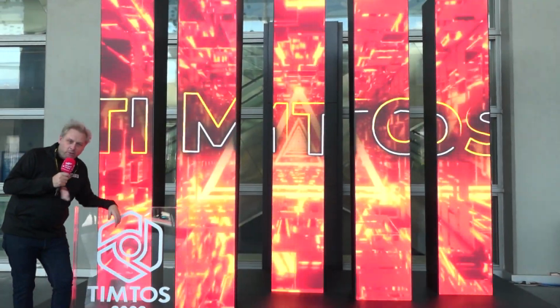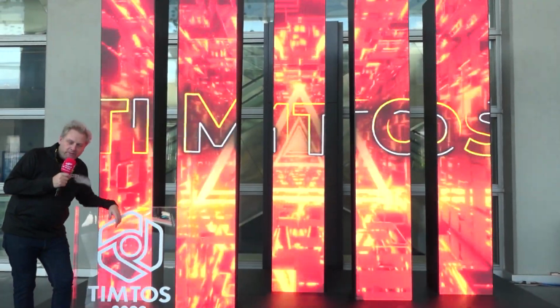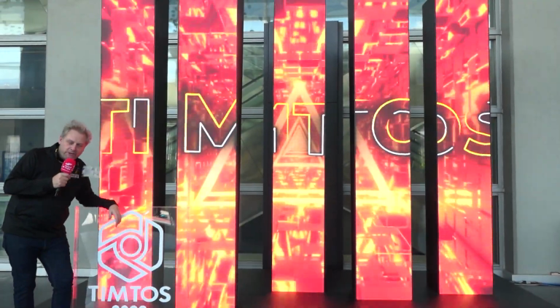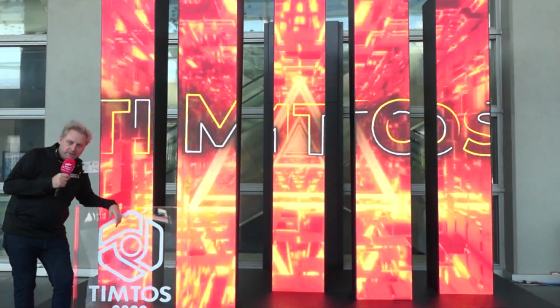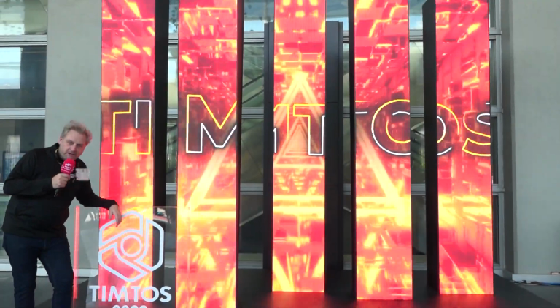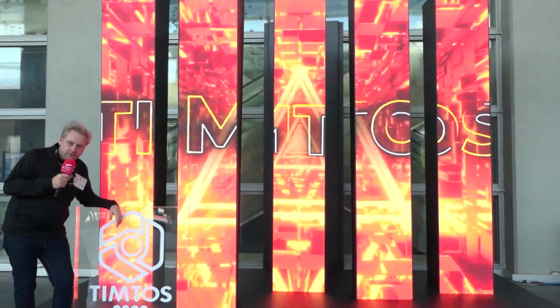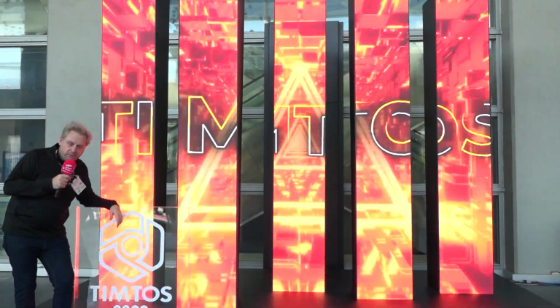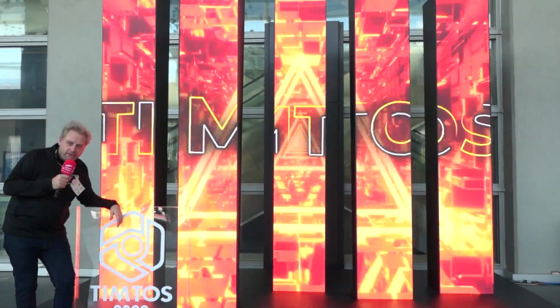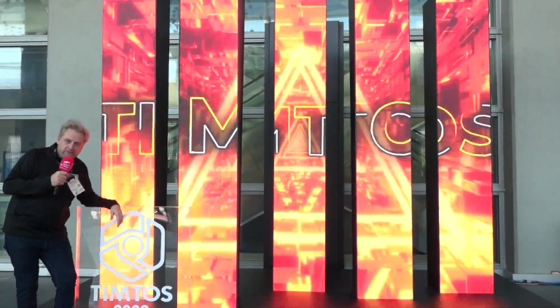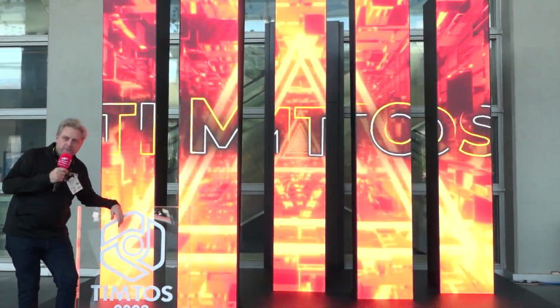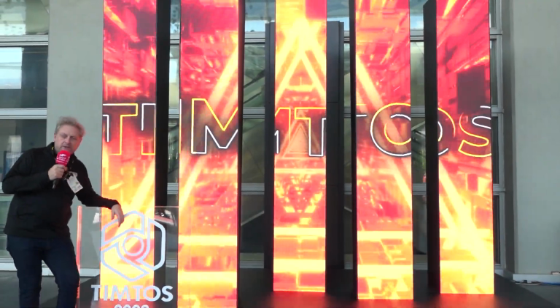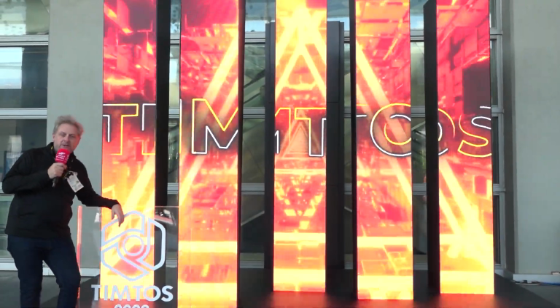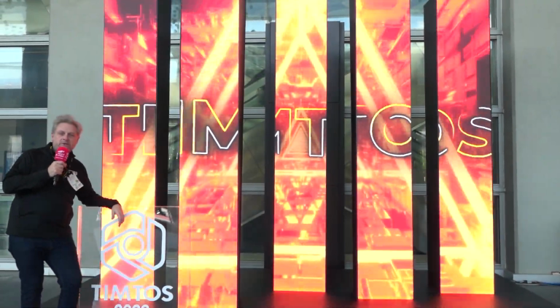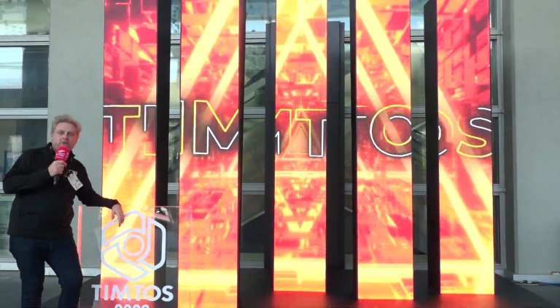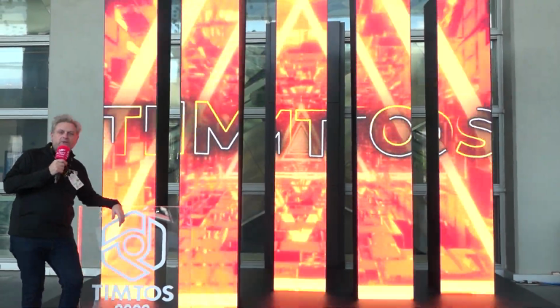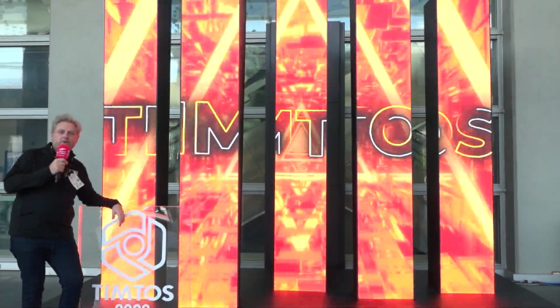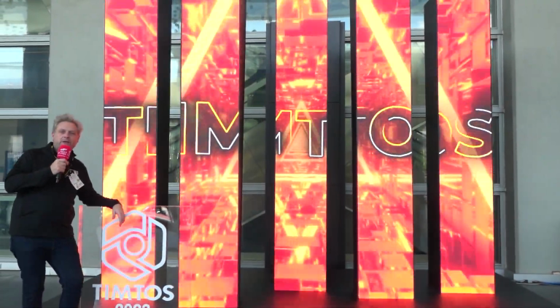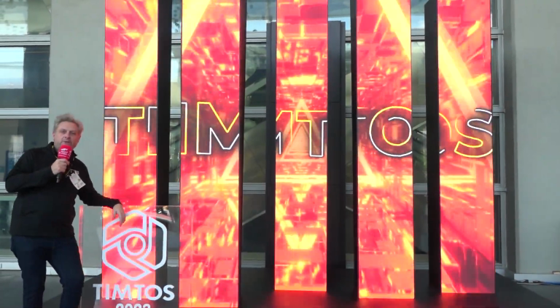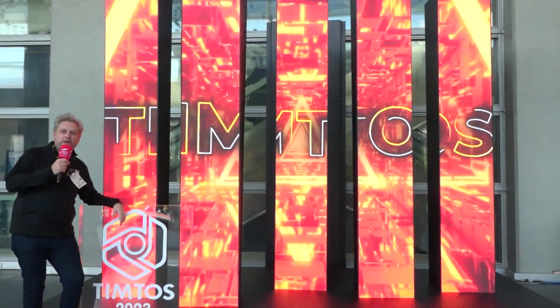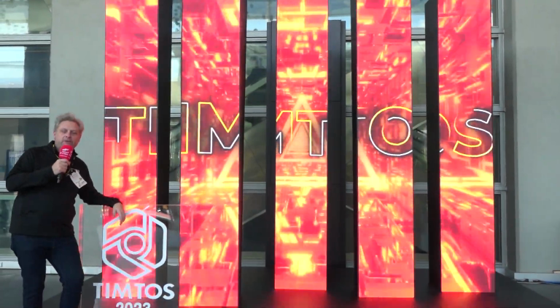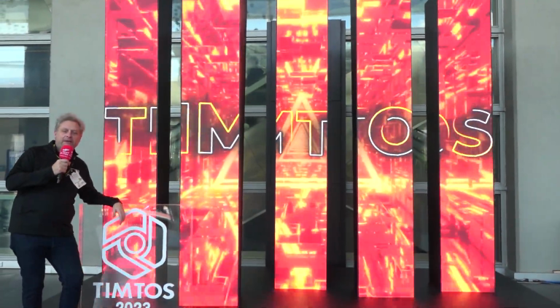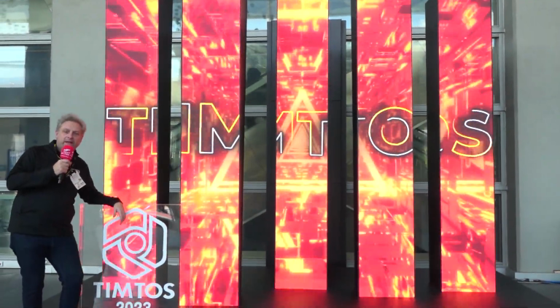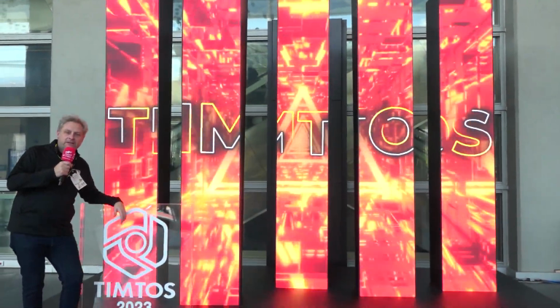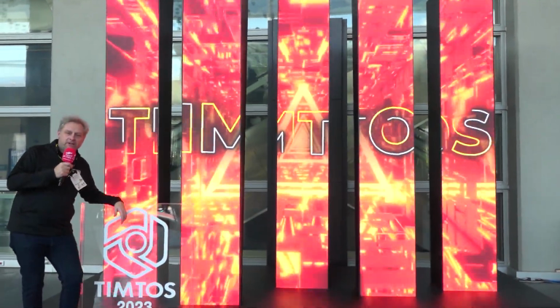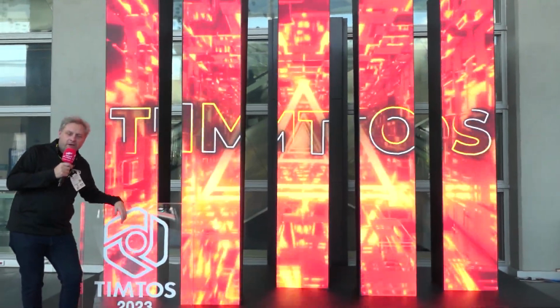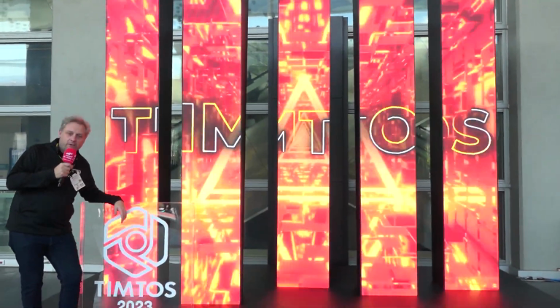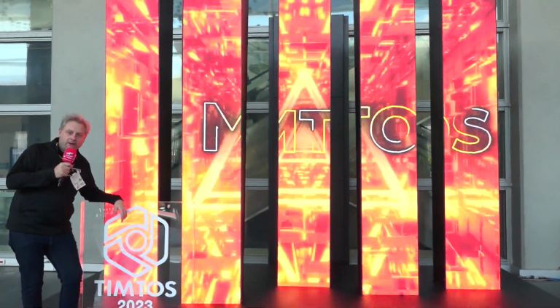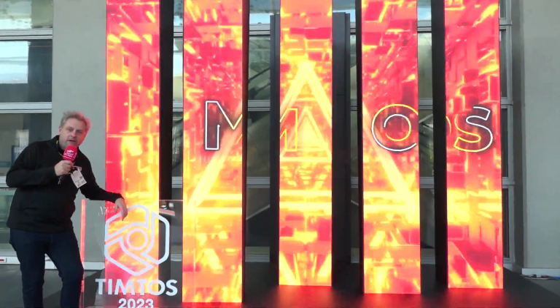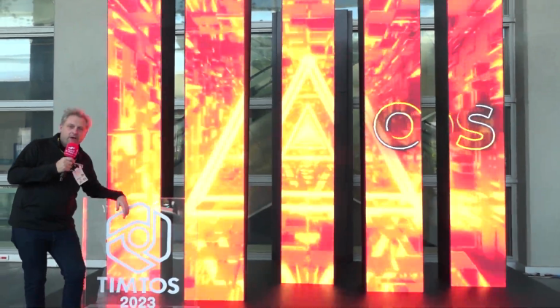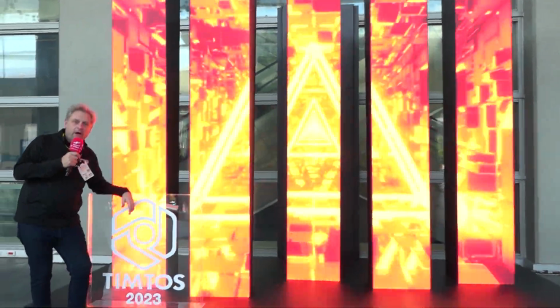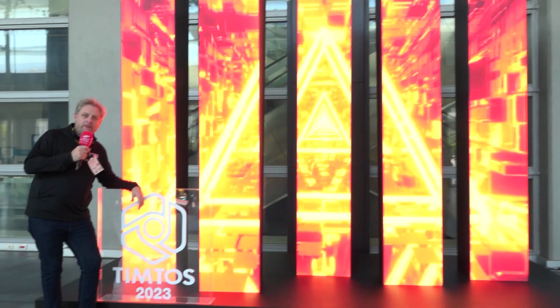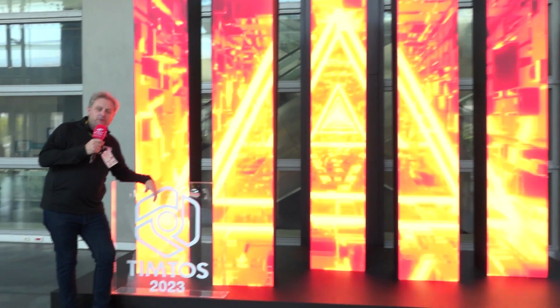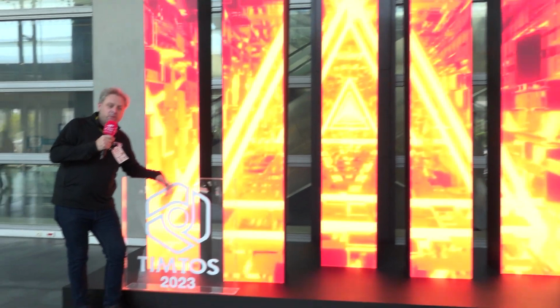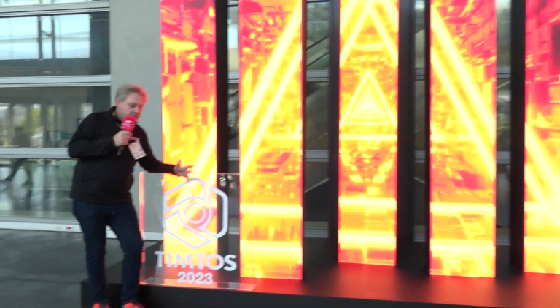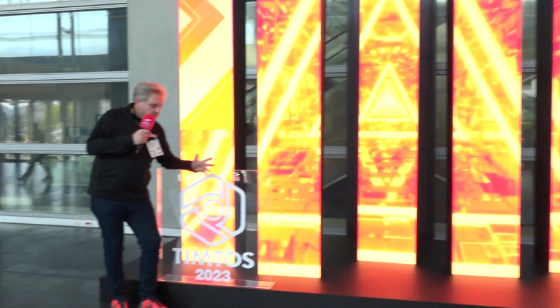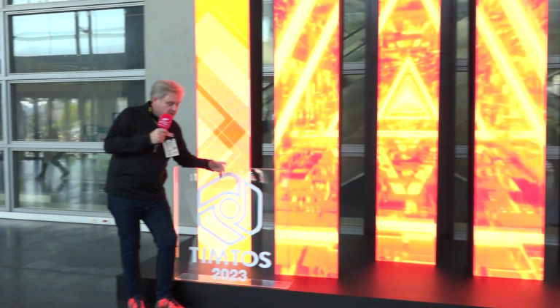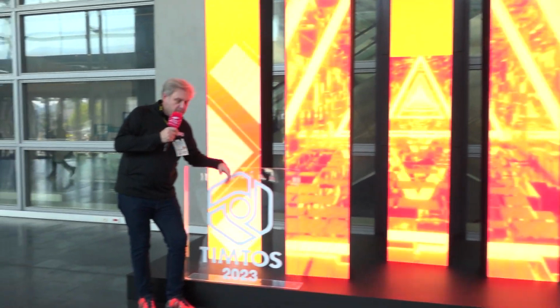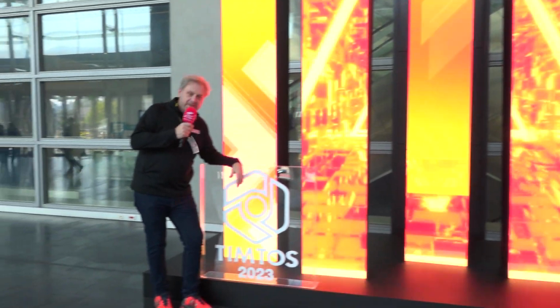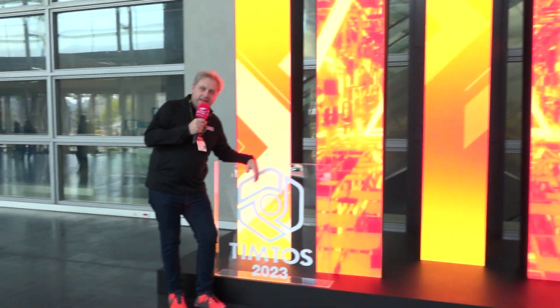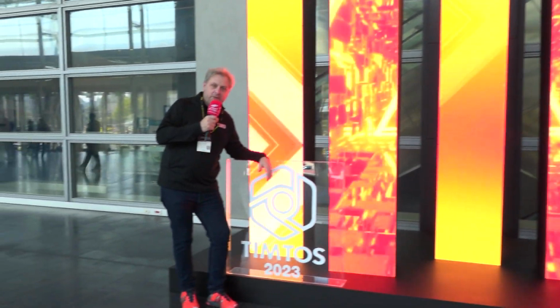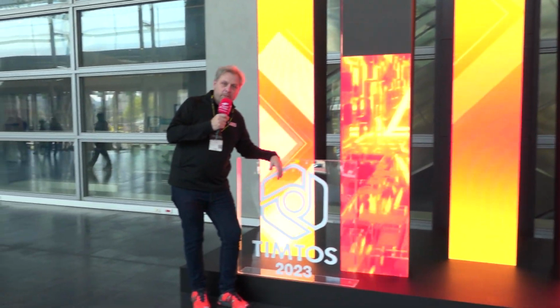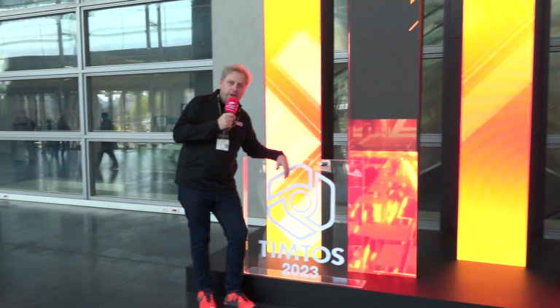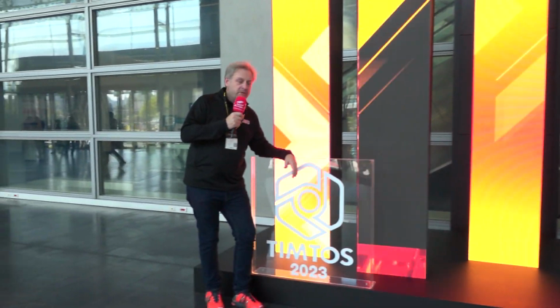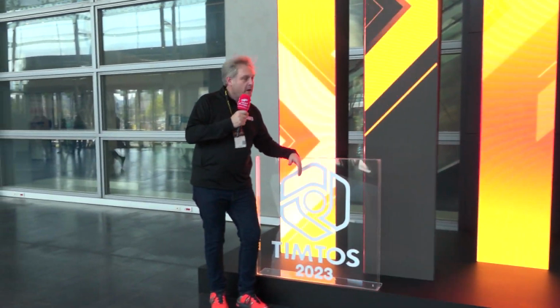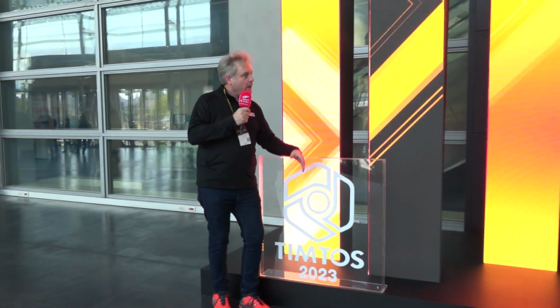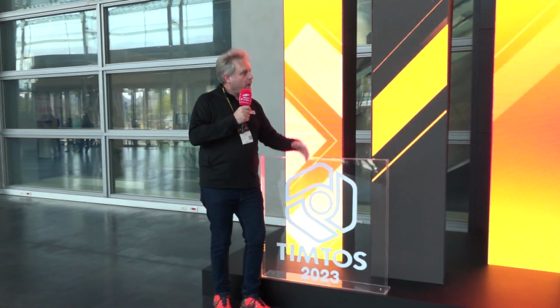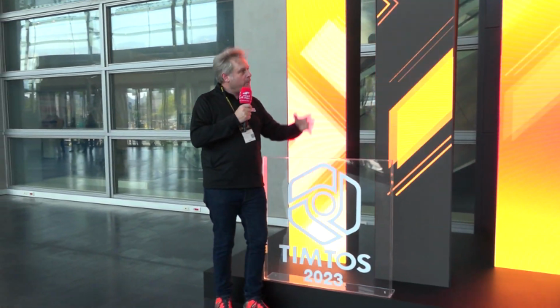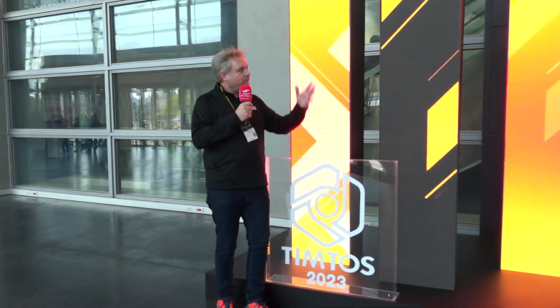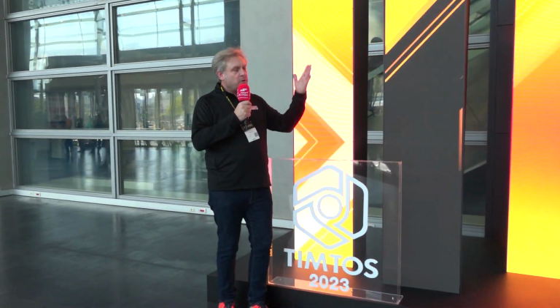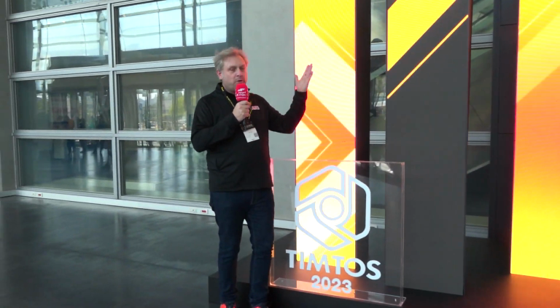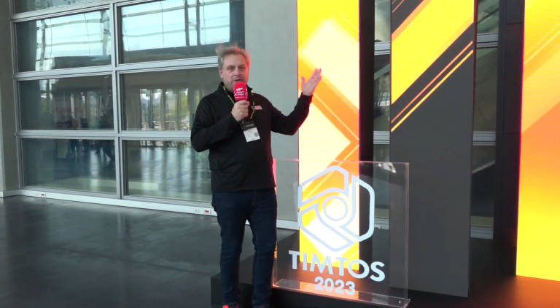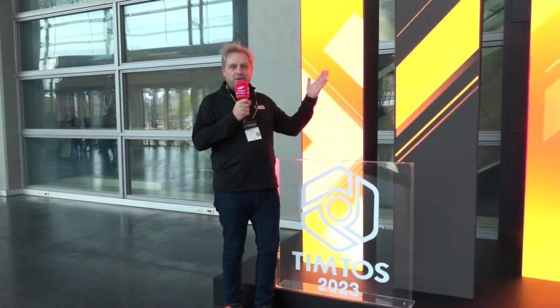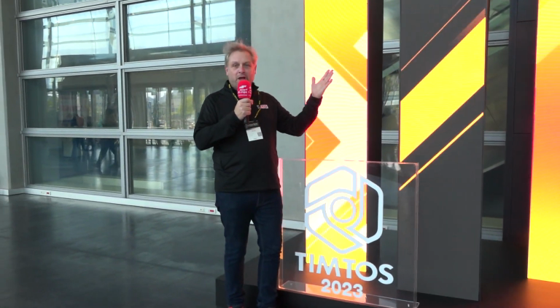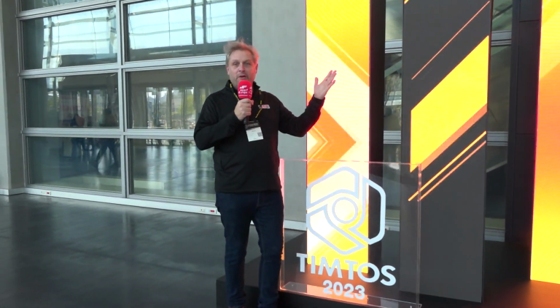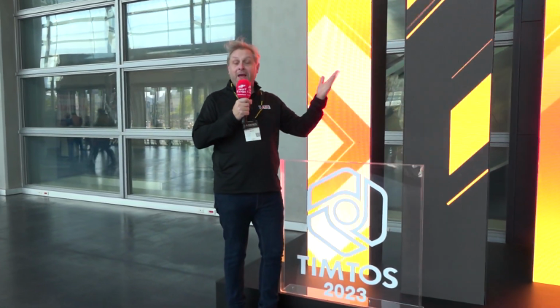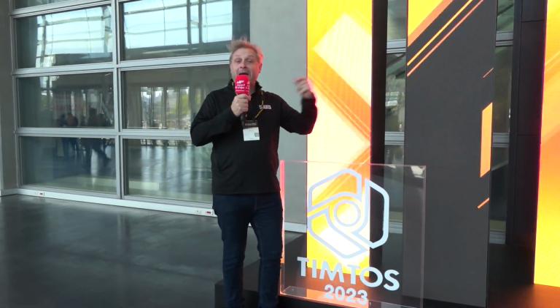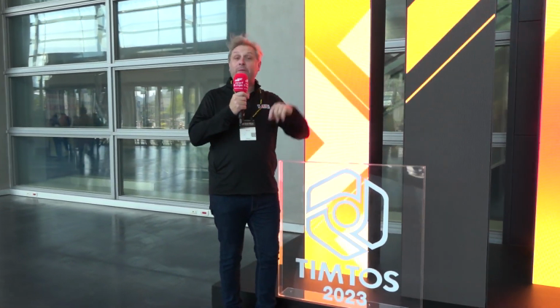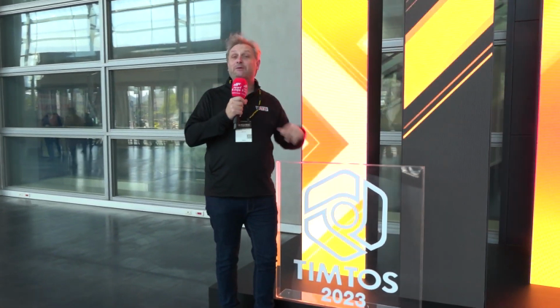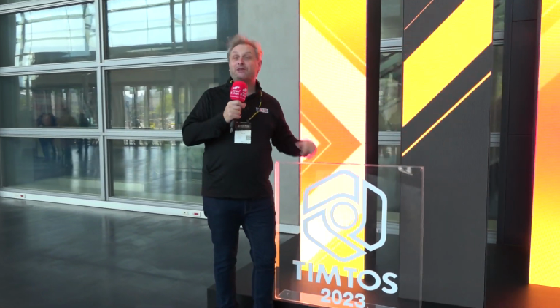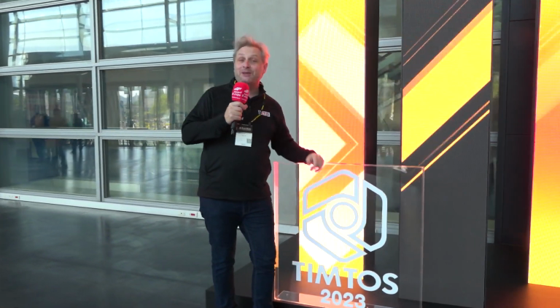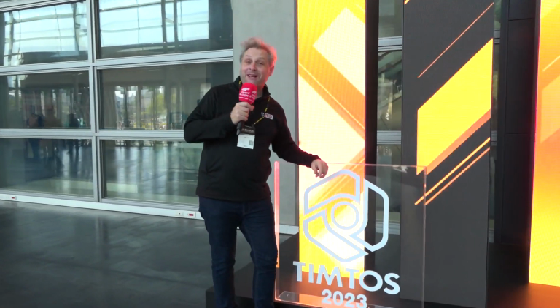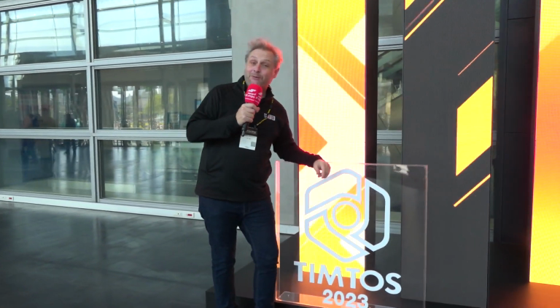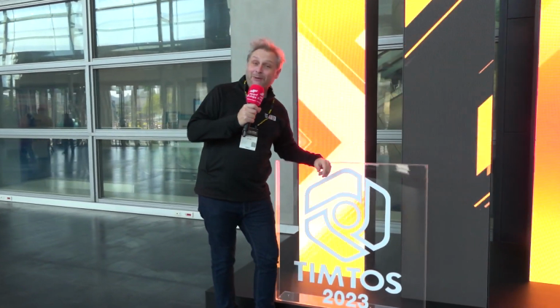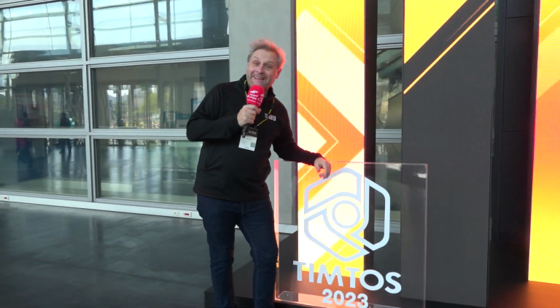That's Swarf of Chips this week from TIMTOS 2023 in Taiwan. I'm exhausted — I'm doing my catalogue pose. Hope you've enjoyed the show and we'll see you next week.